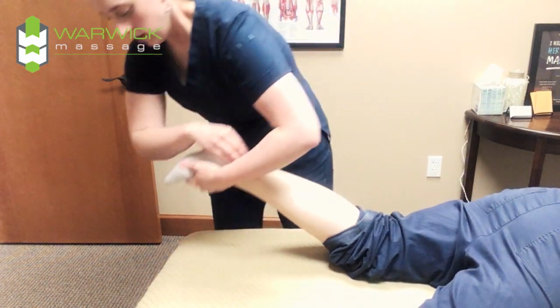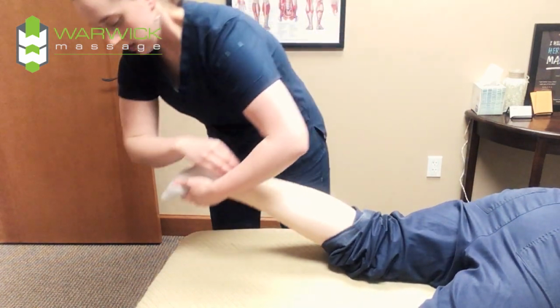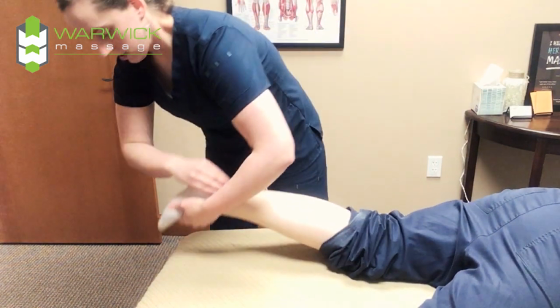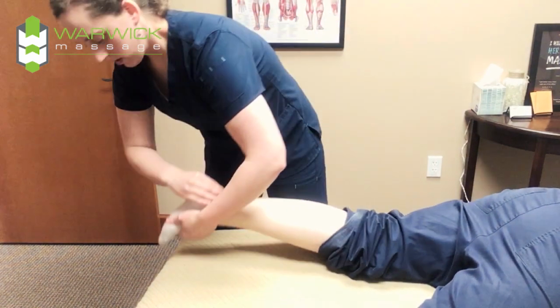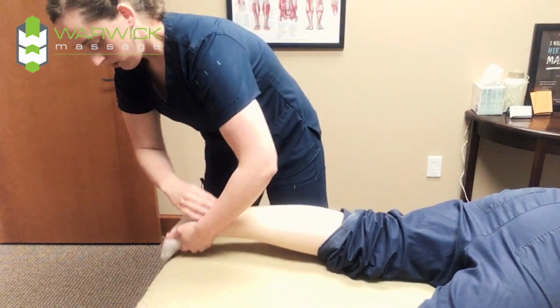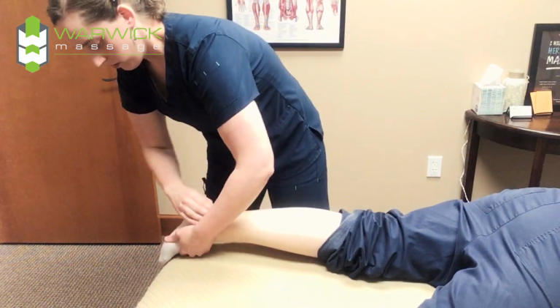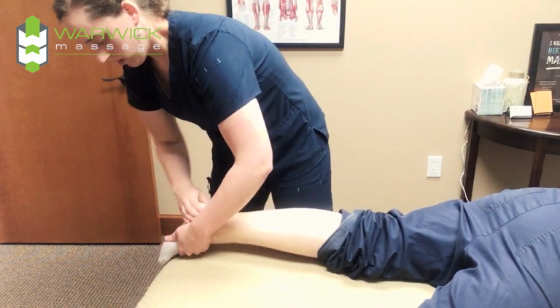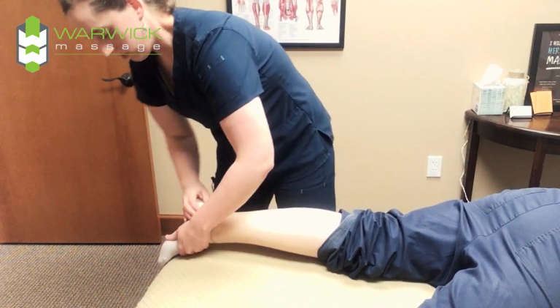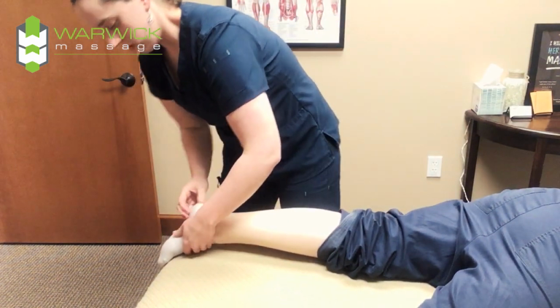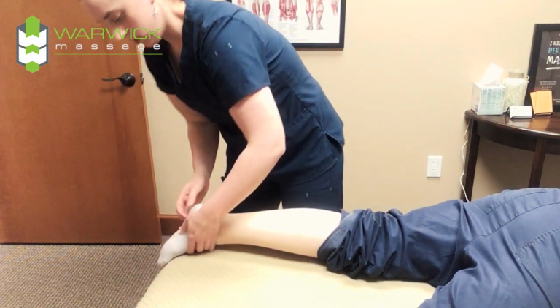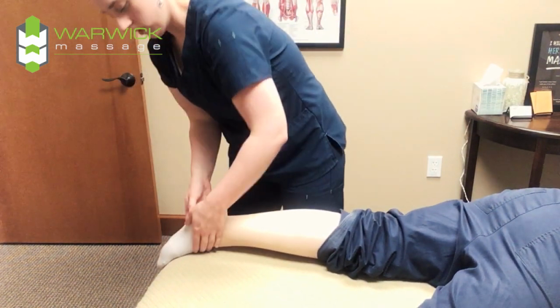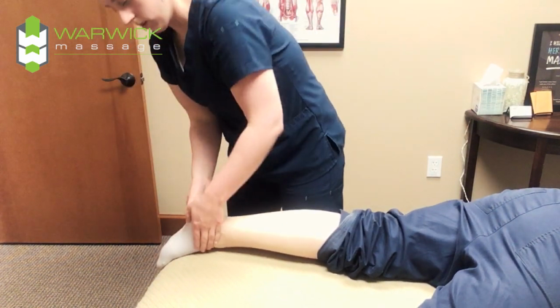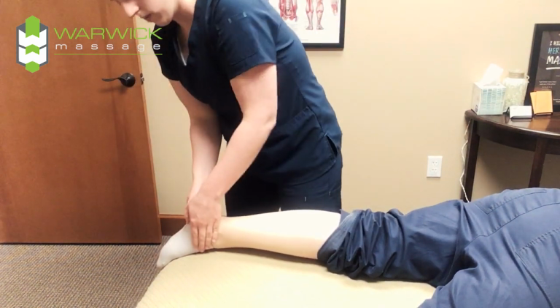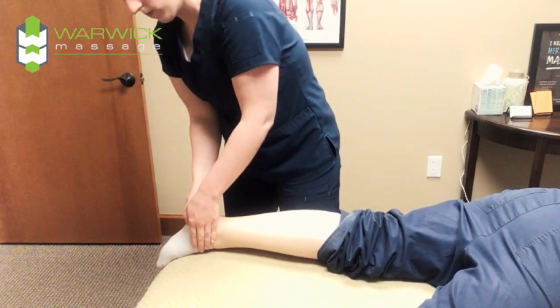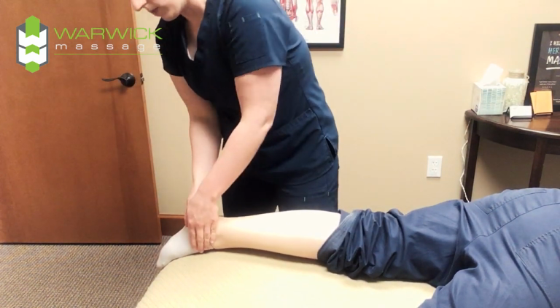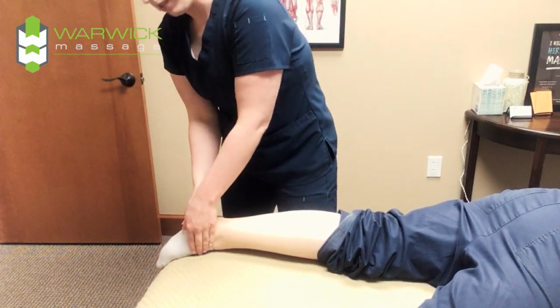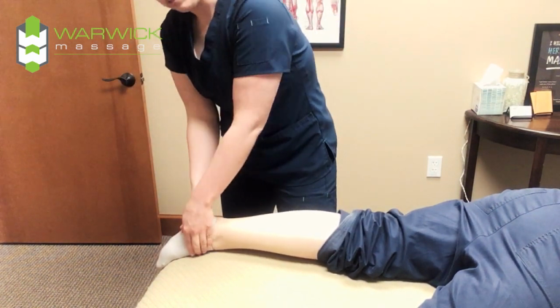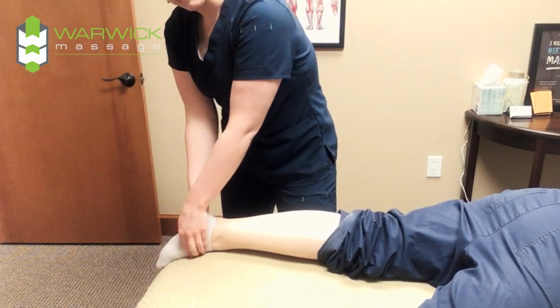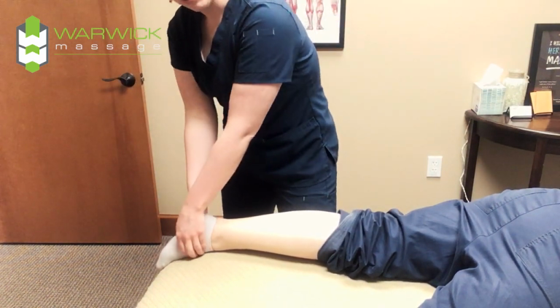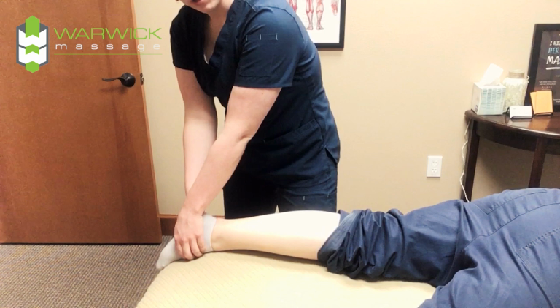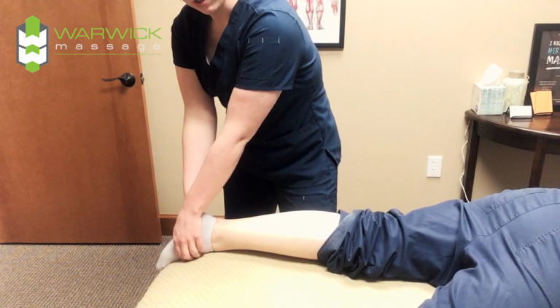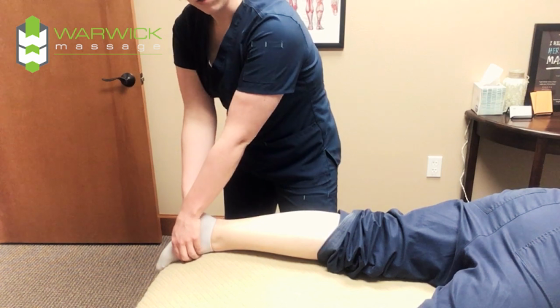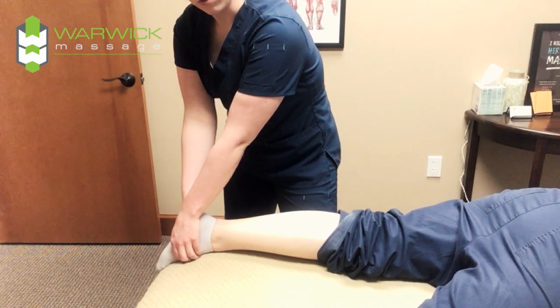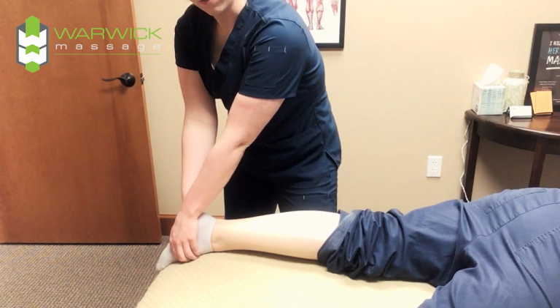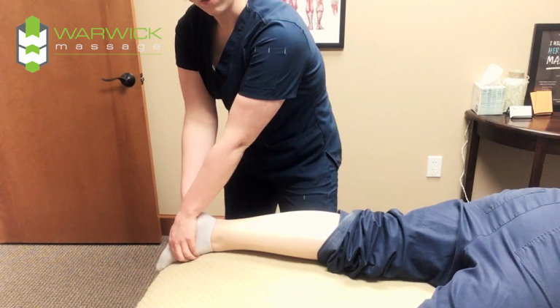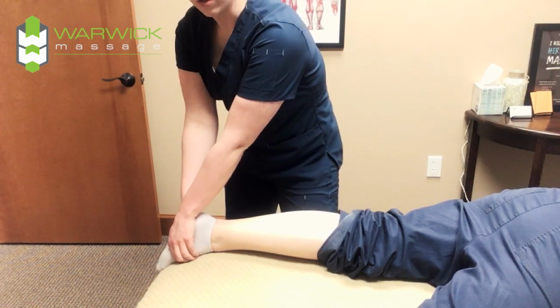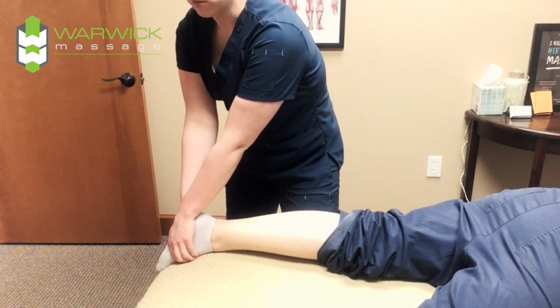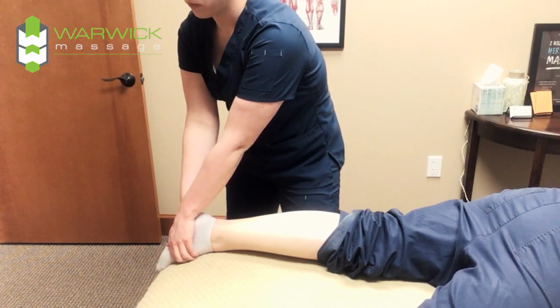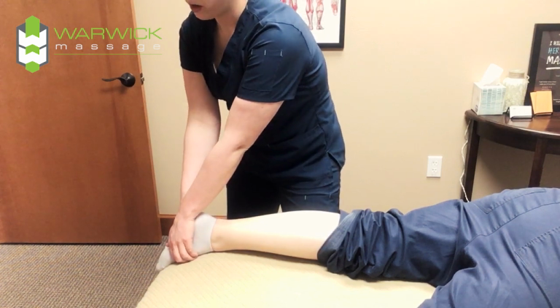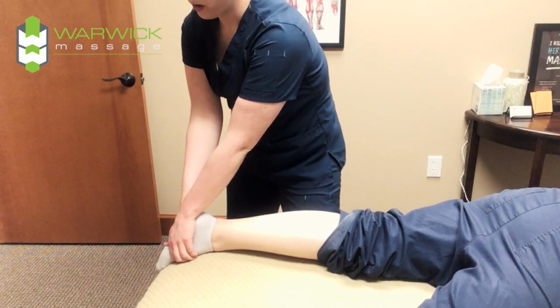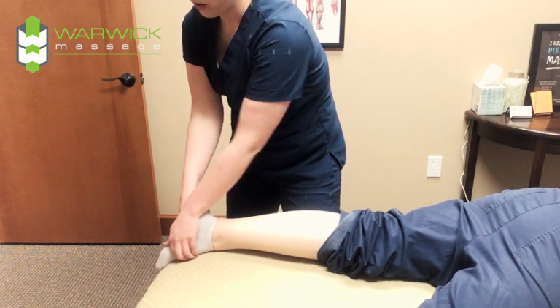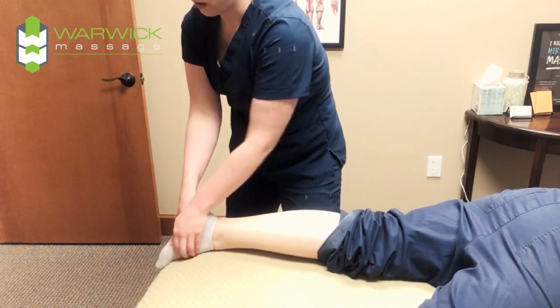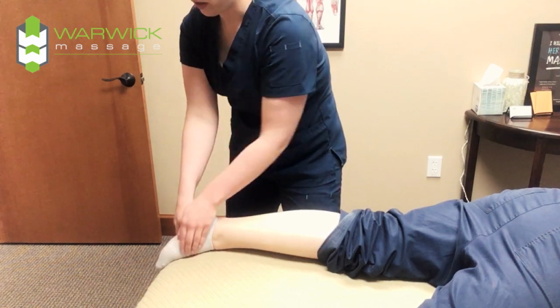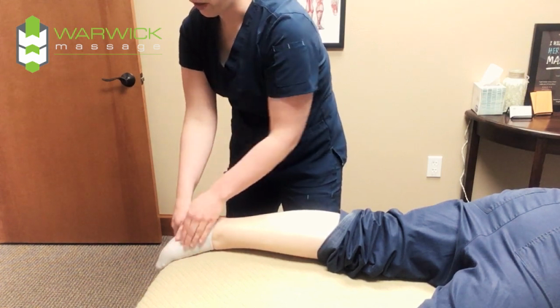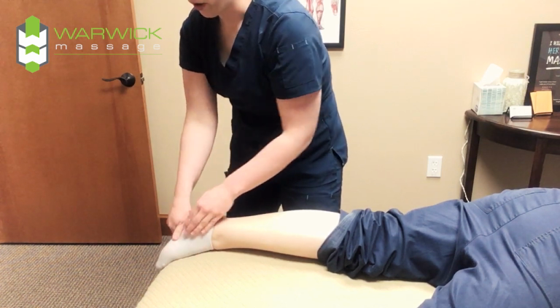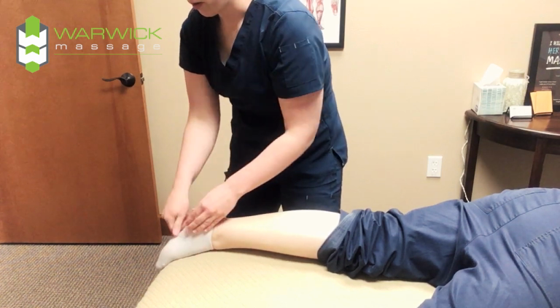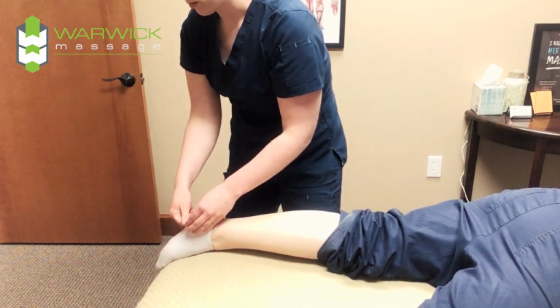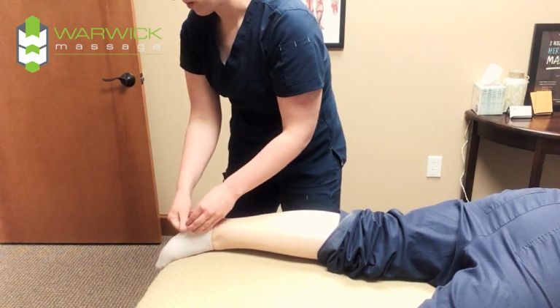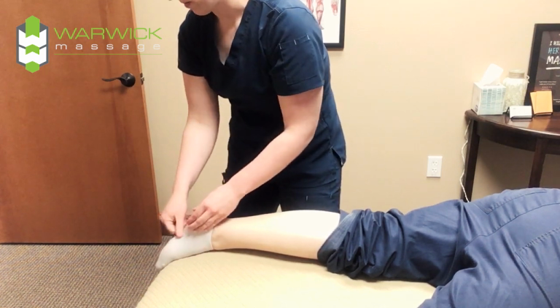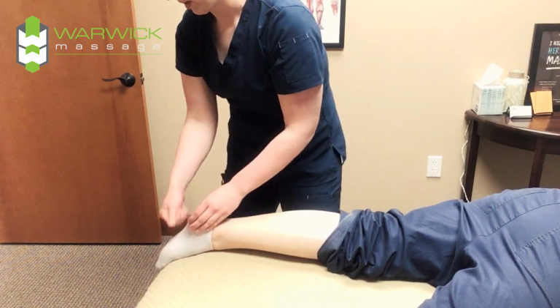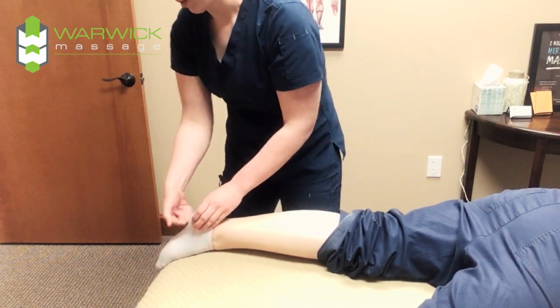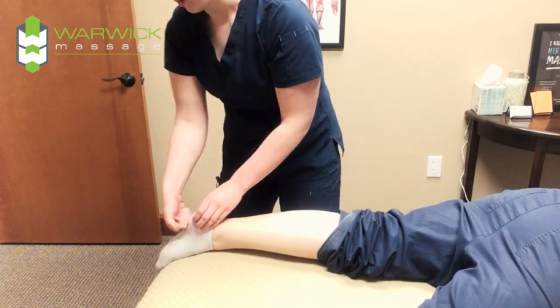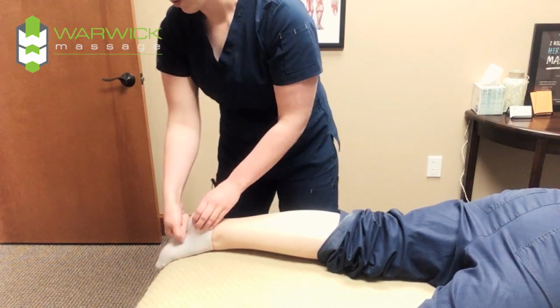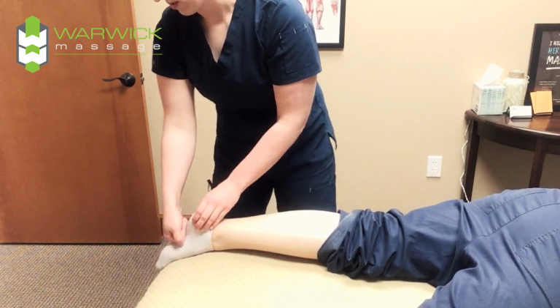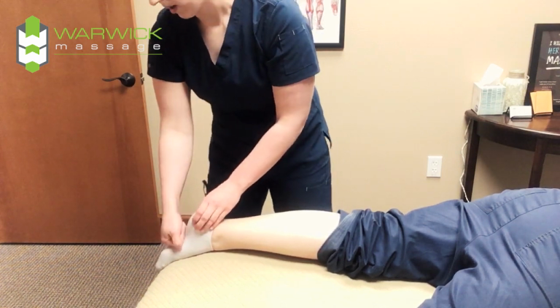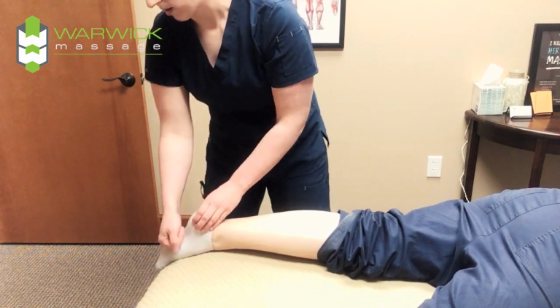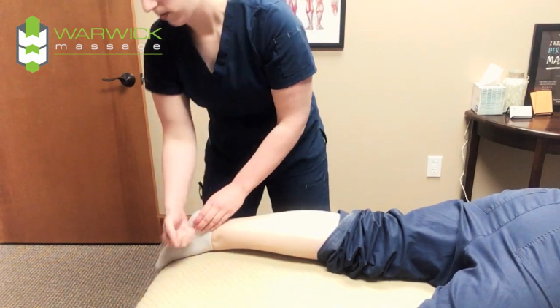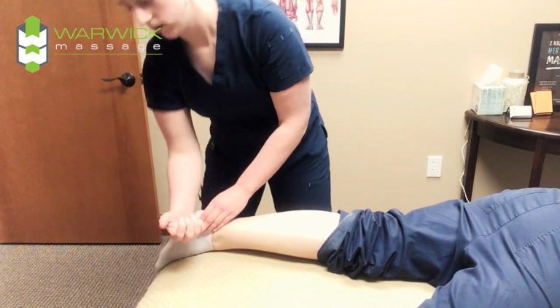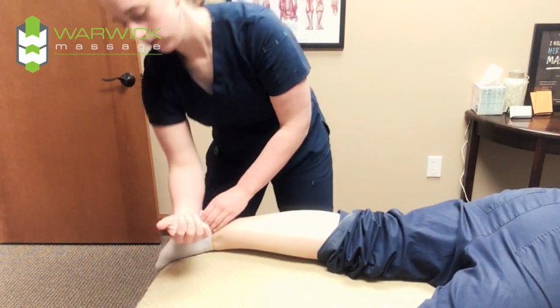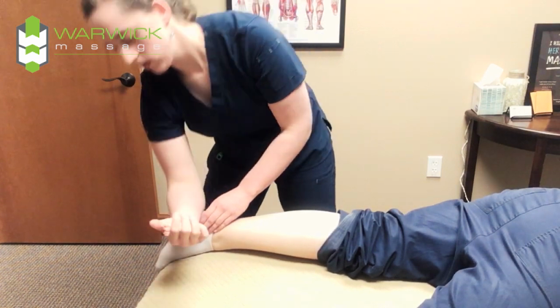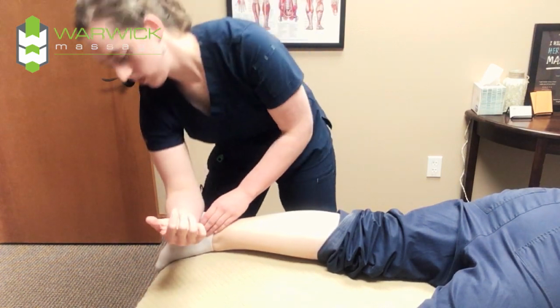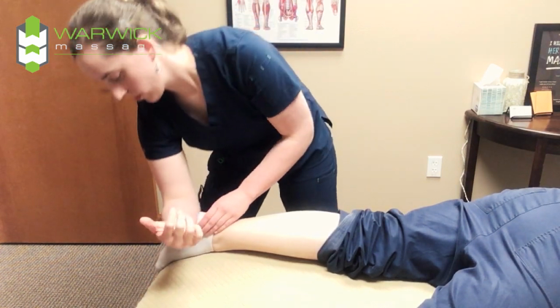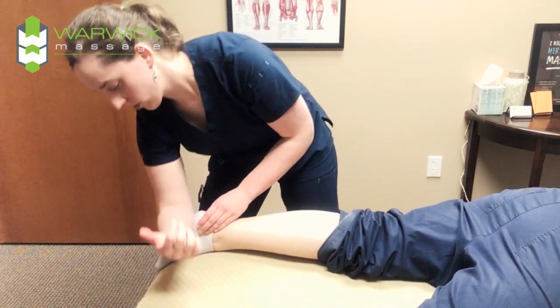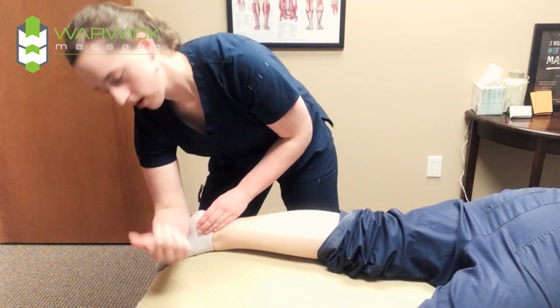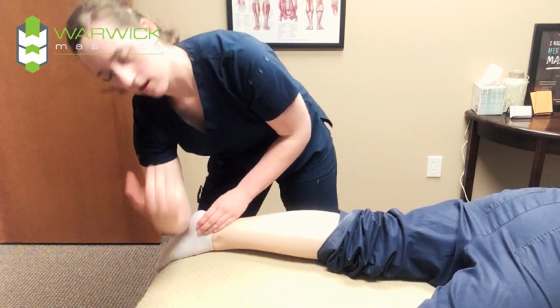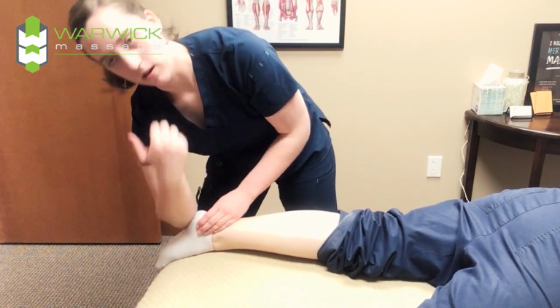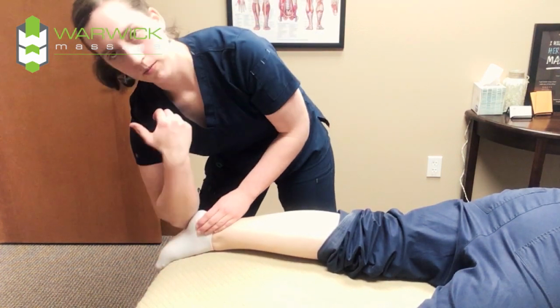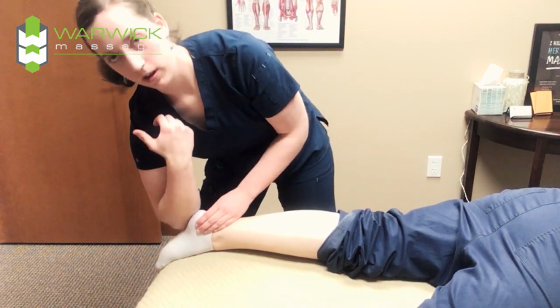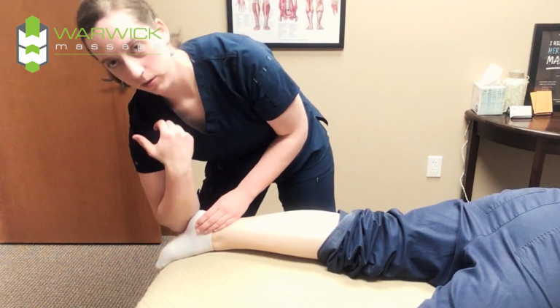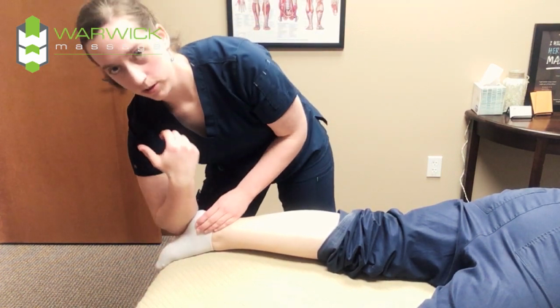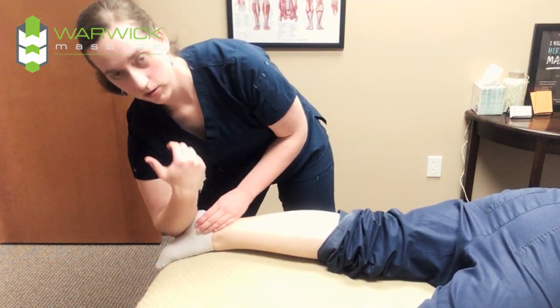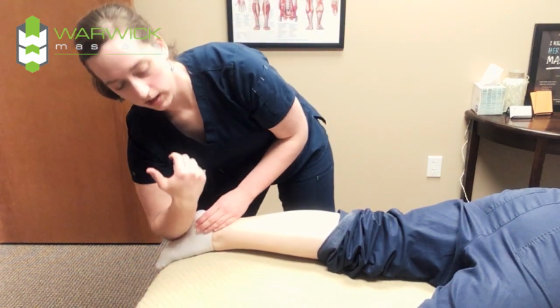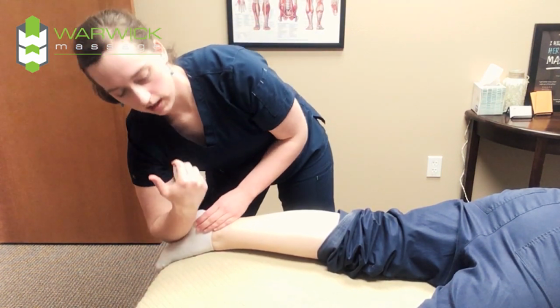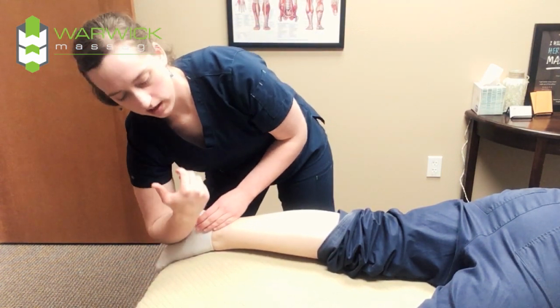And you can do a lot of deep work in through the foot as well — thumbs, fingers, knuckles, forearm, elbow again.